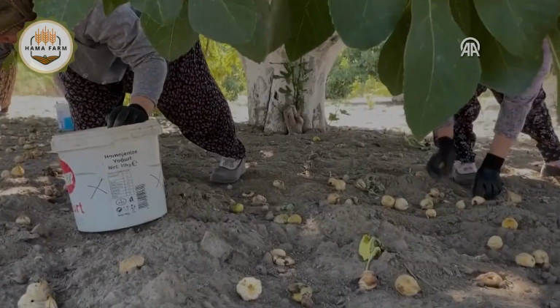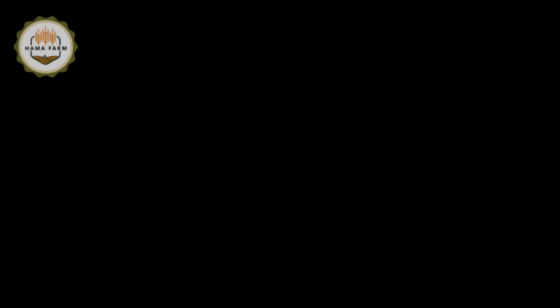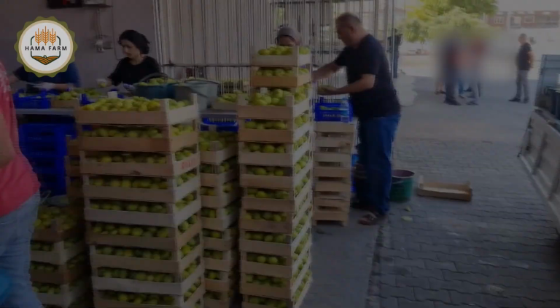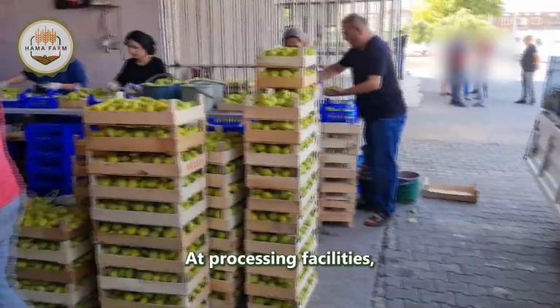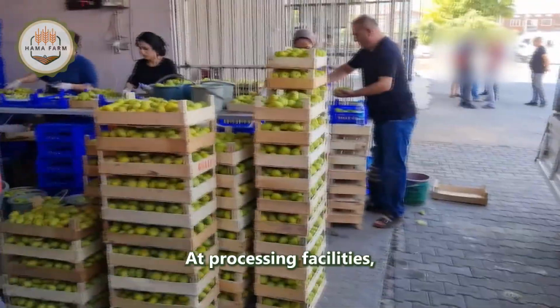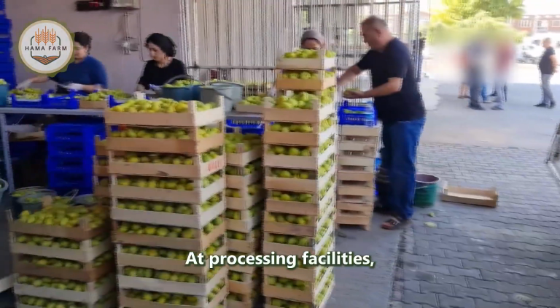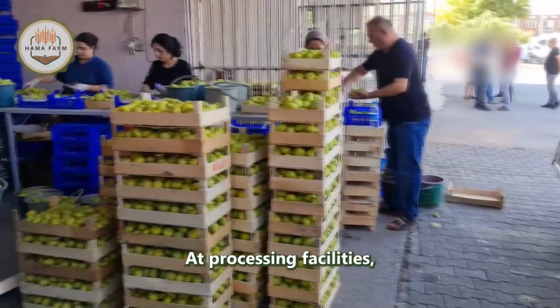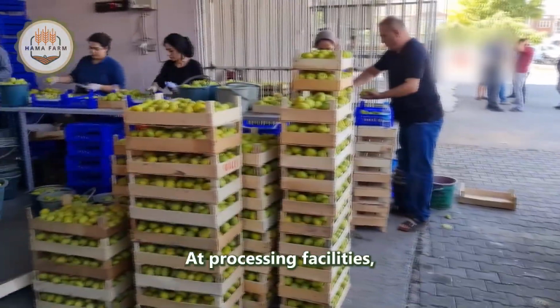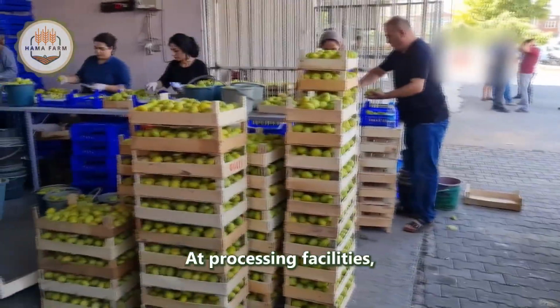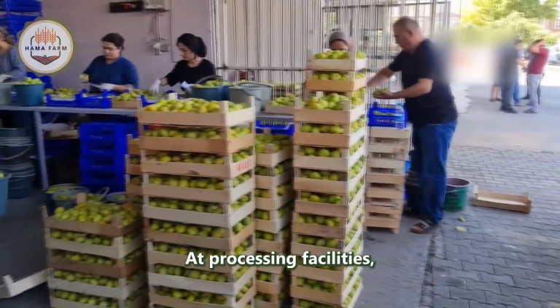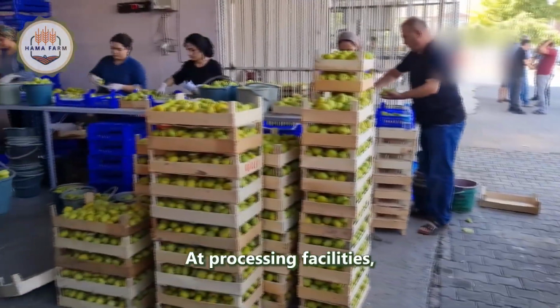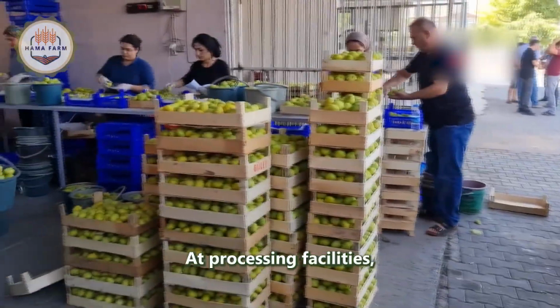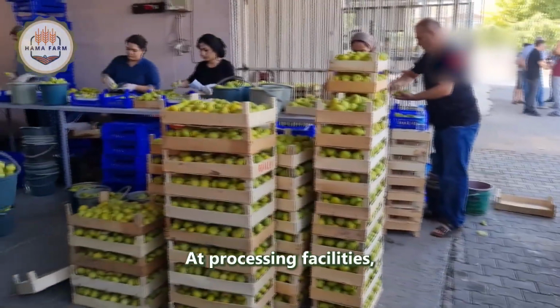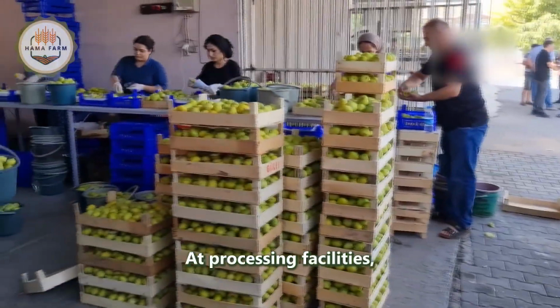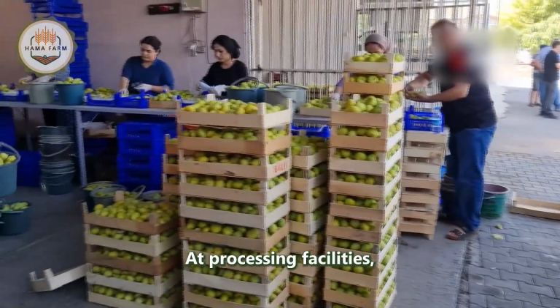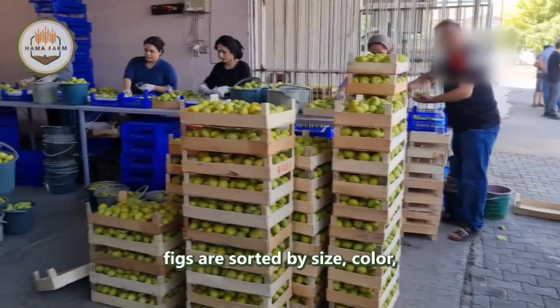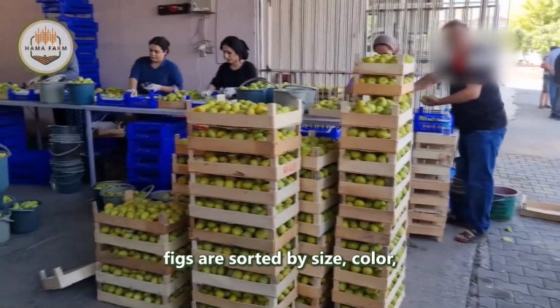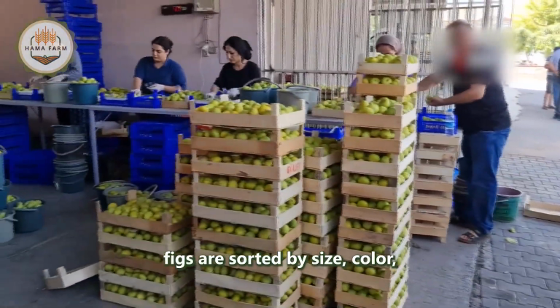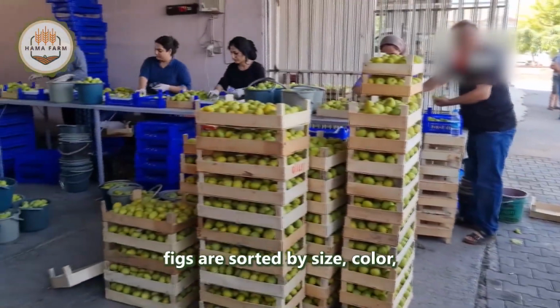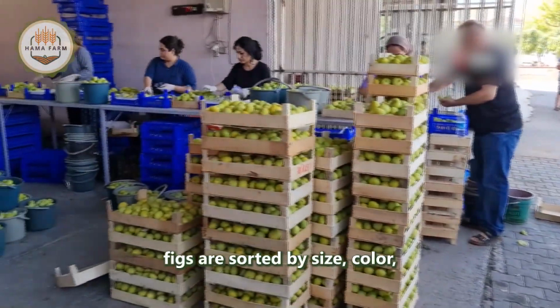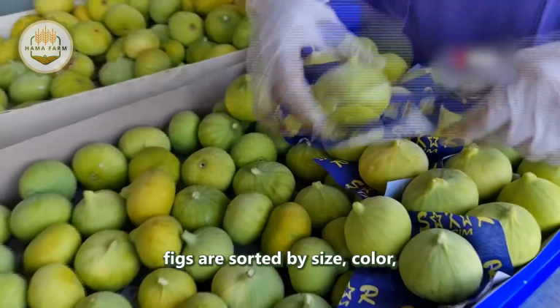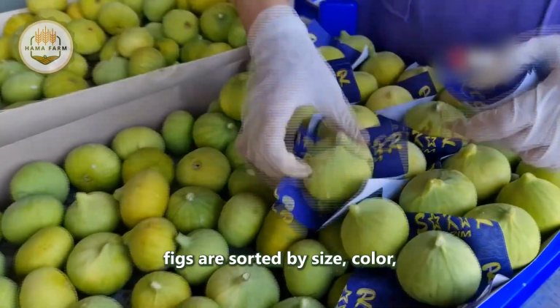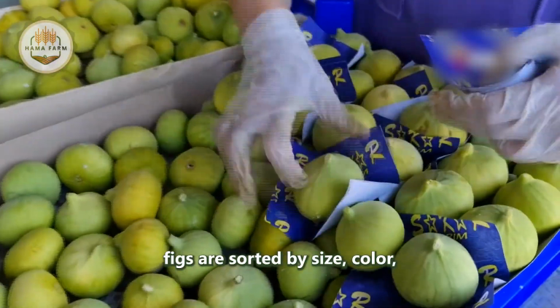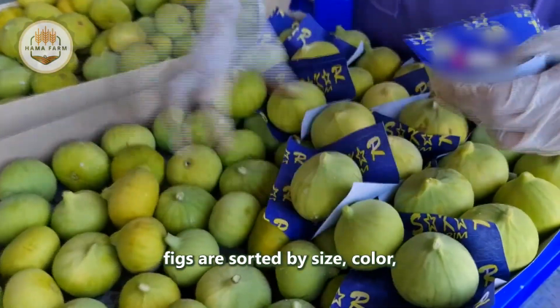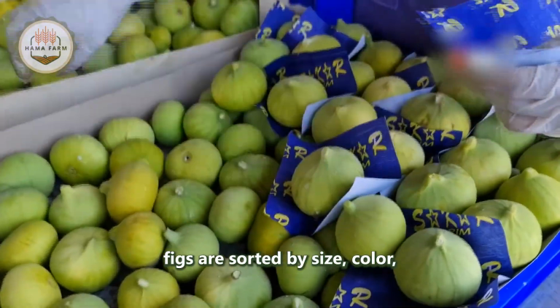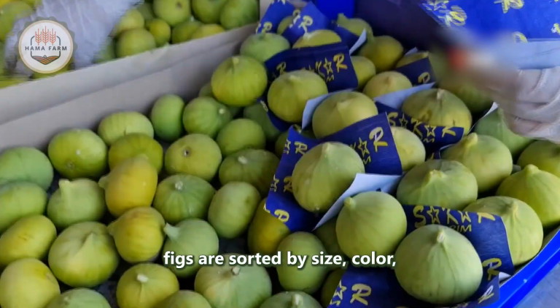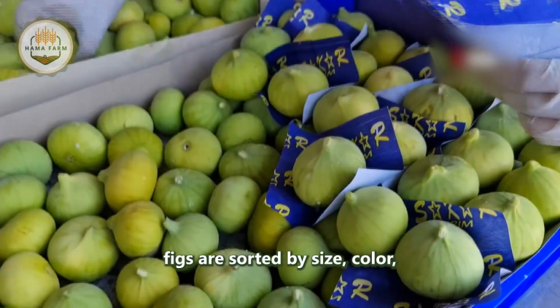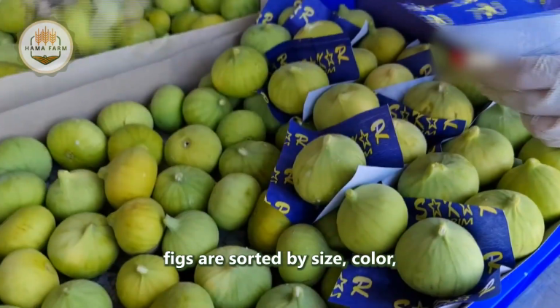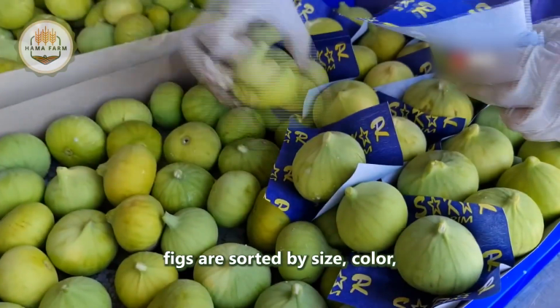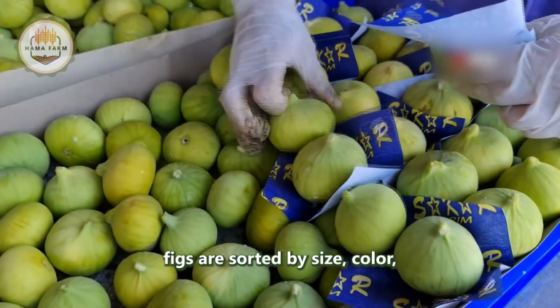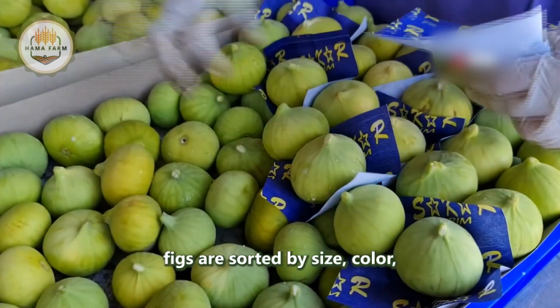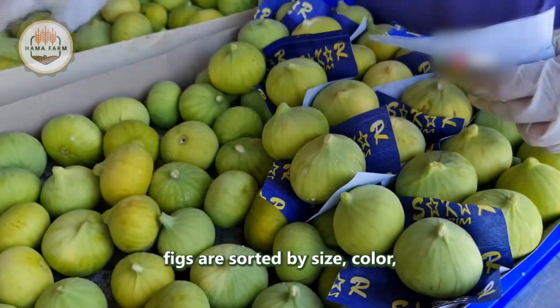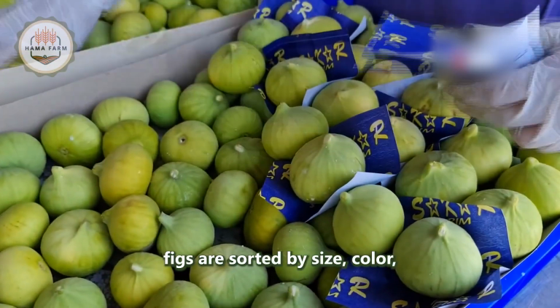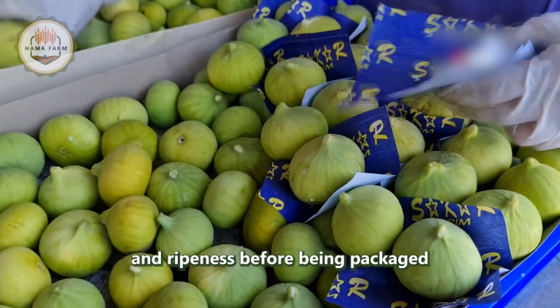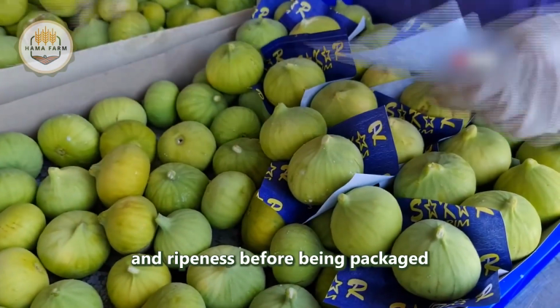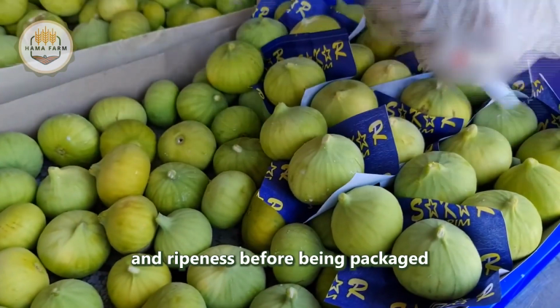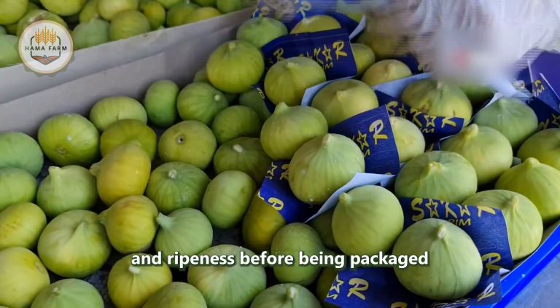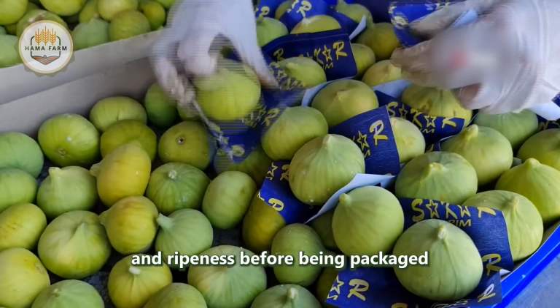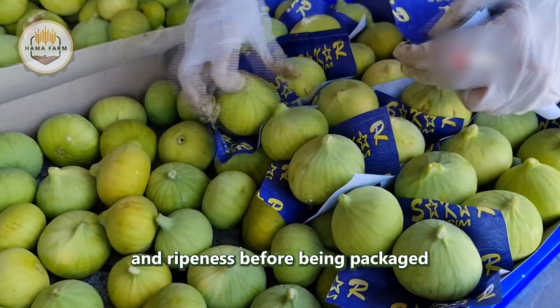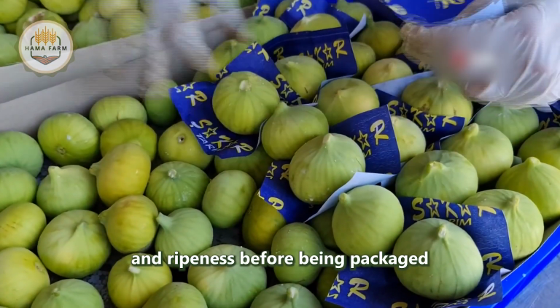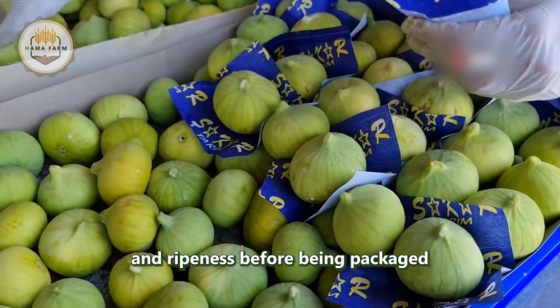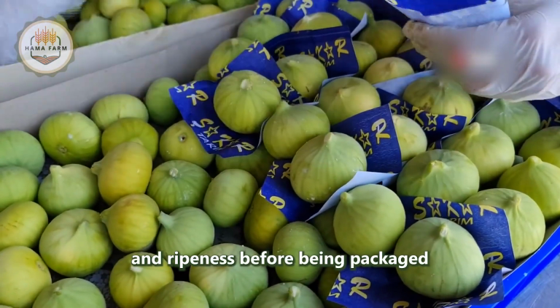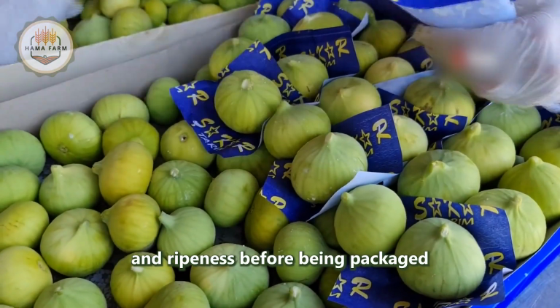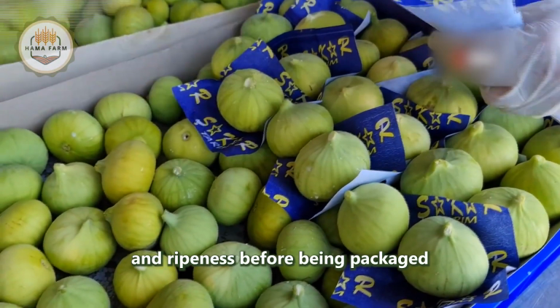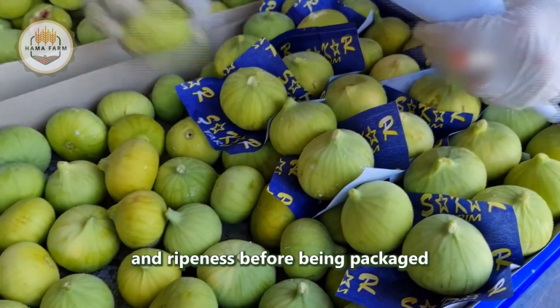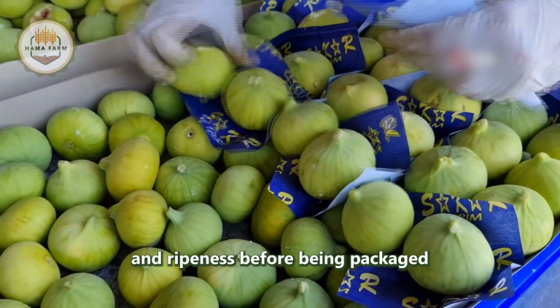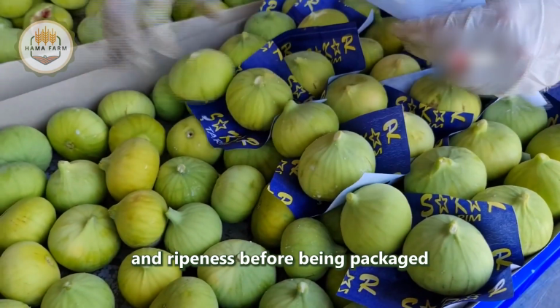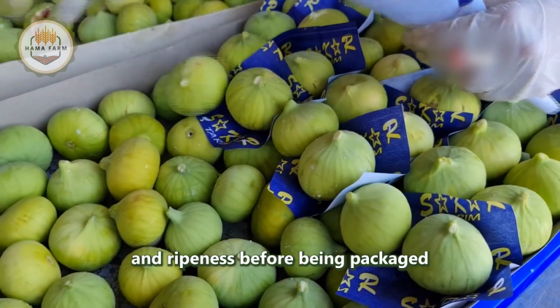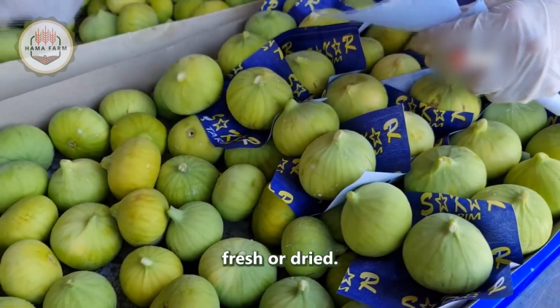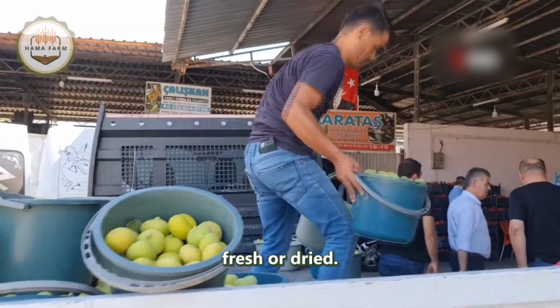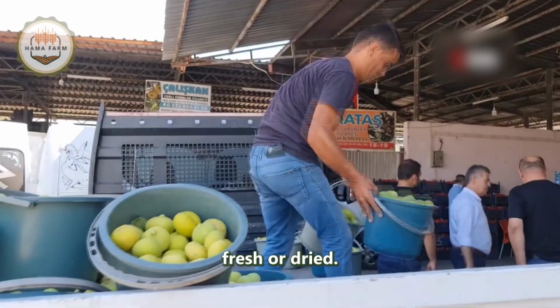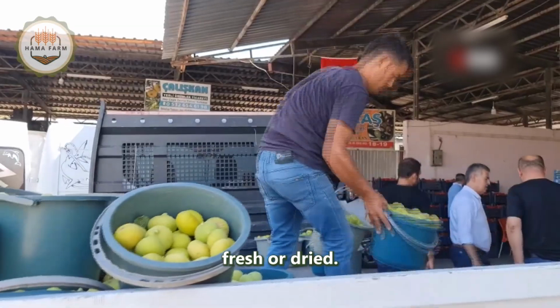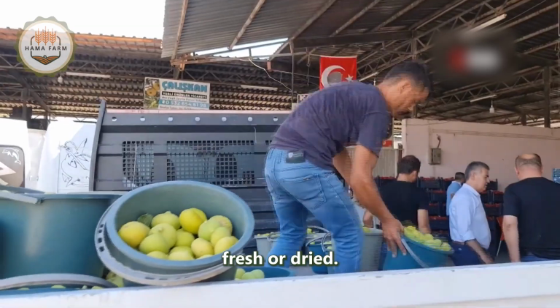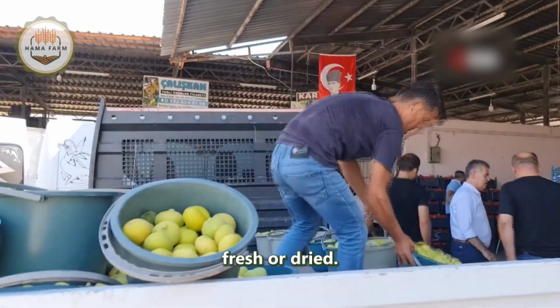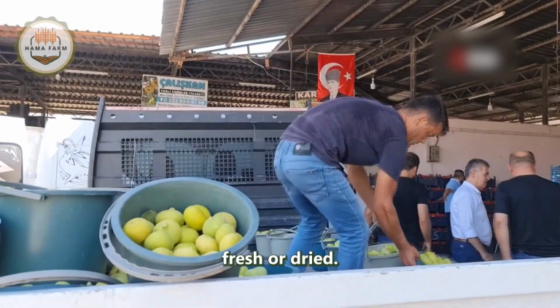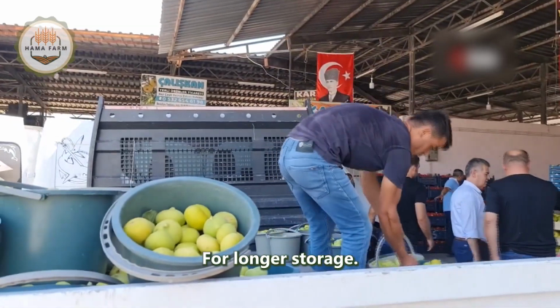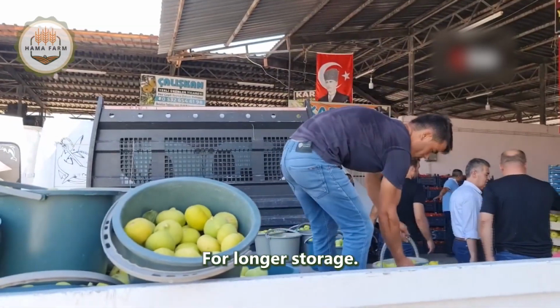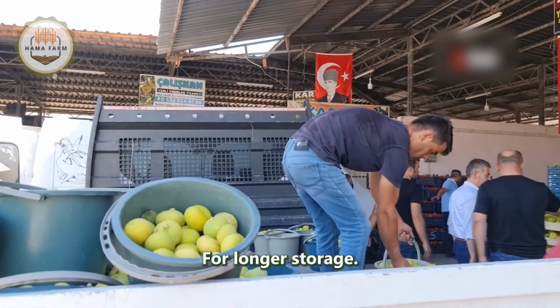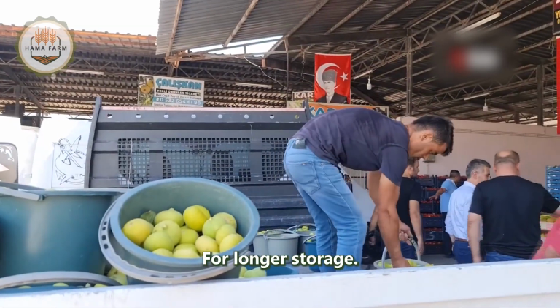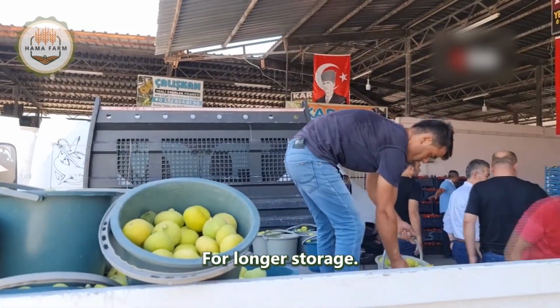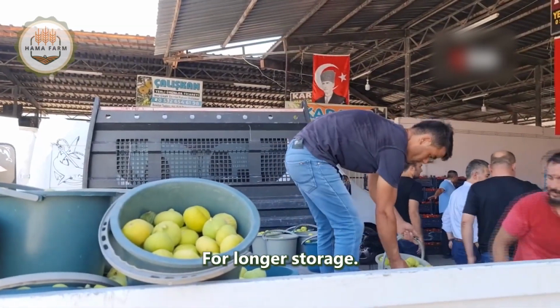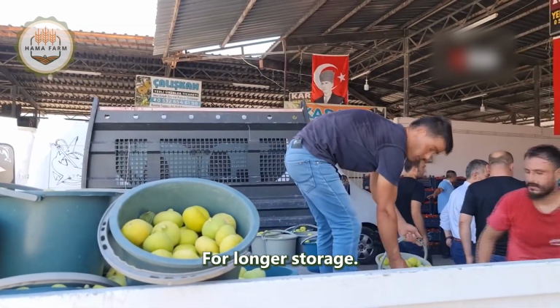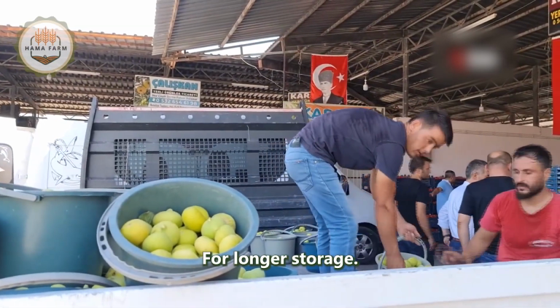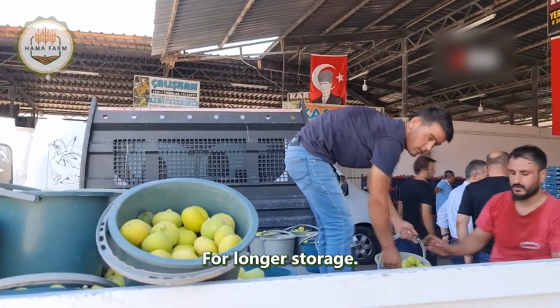At processing facilities, figs are sorted by size, color, and ripeness before being packaged fresh or dried for longer storage.